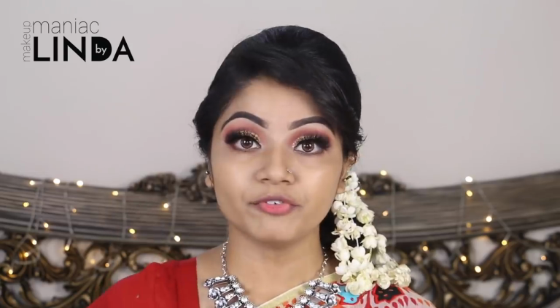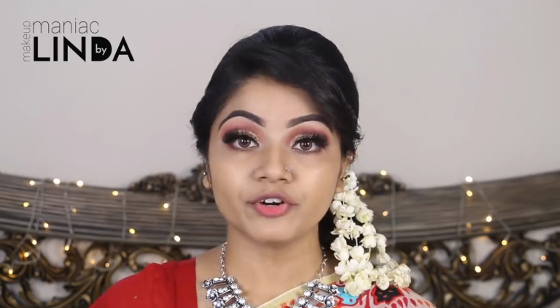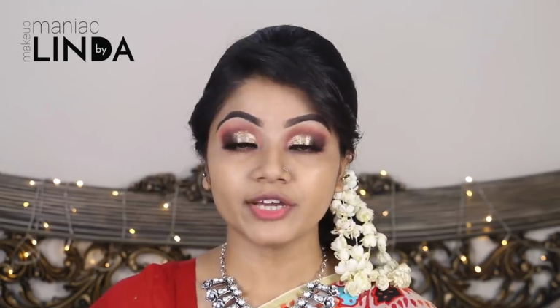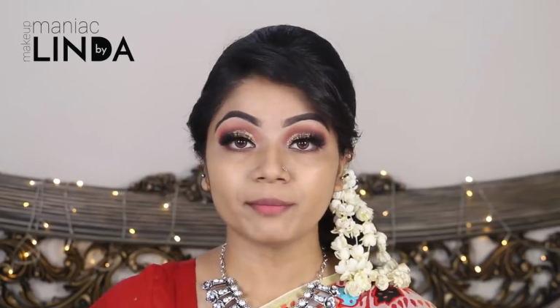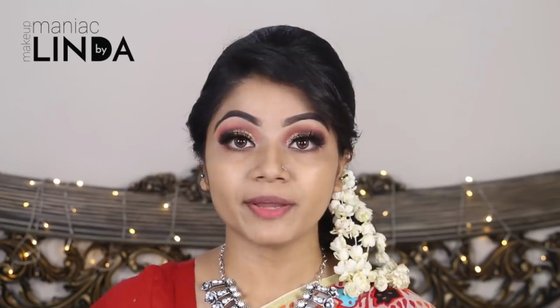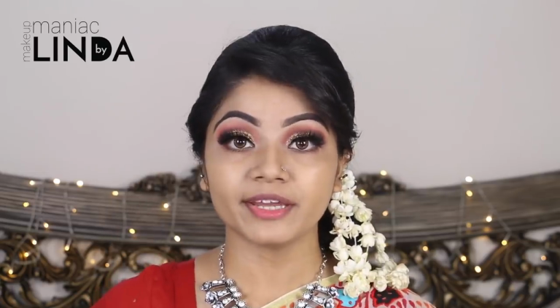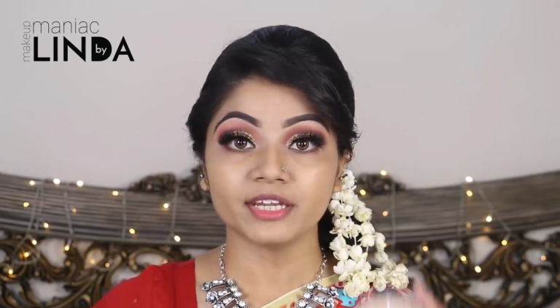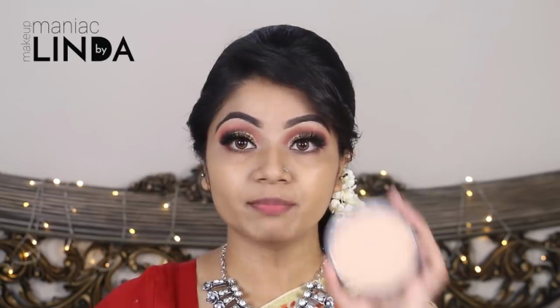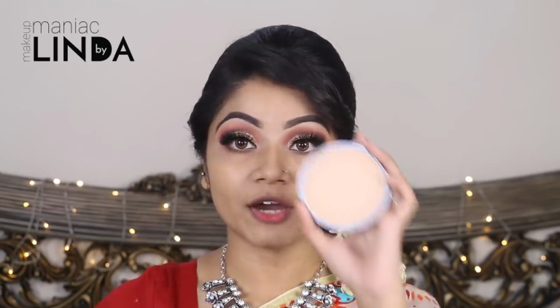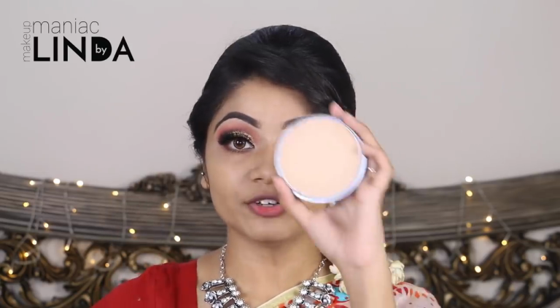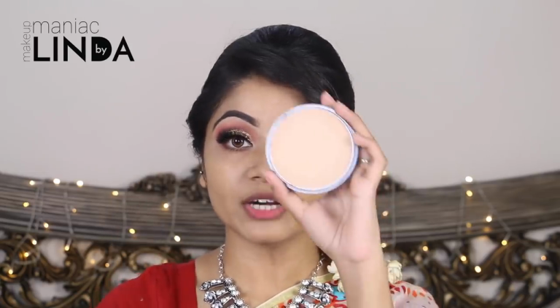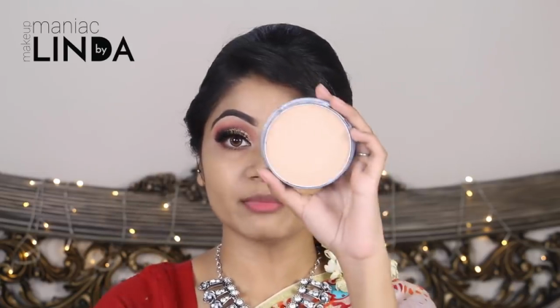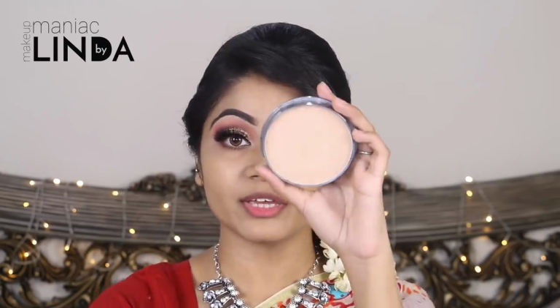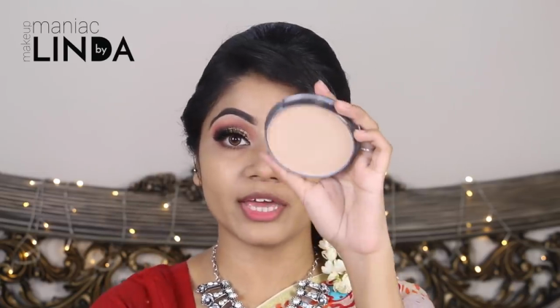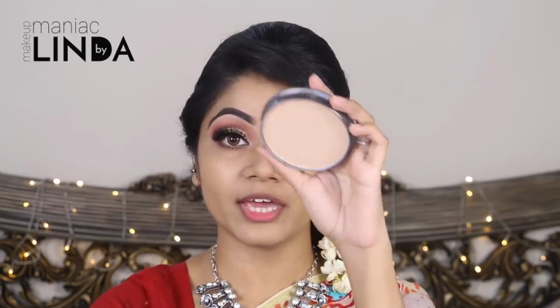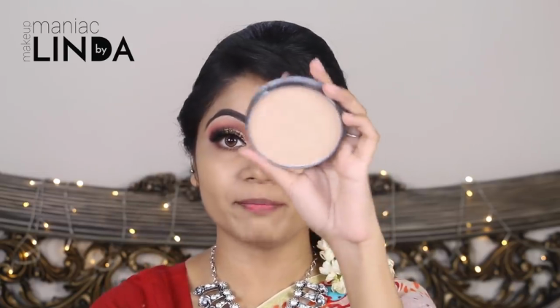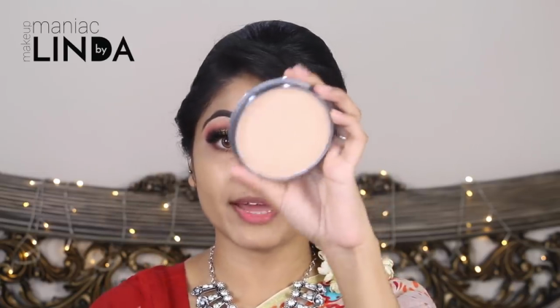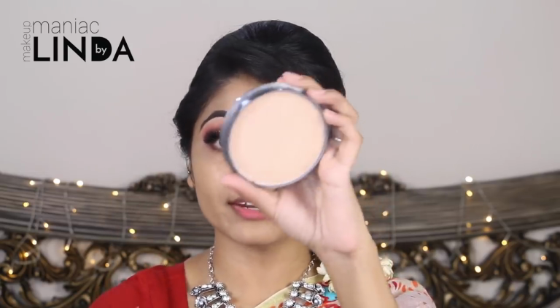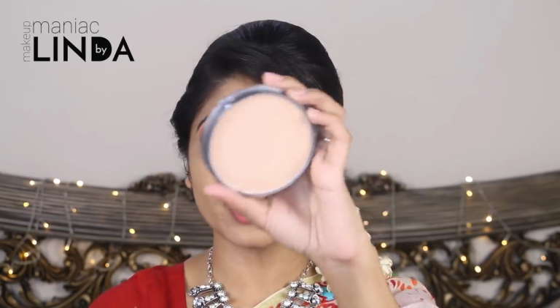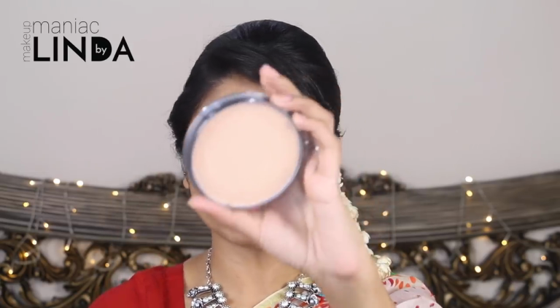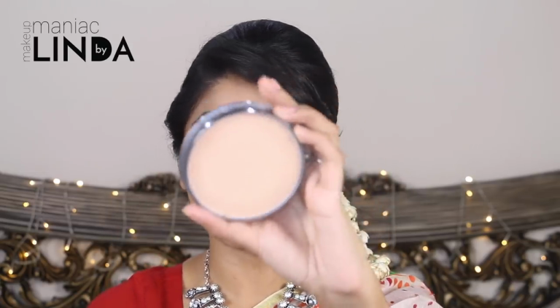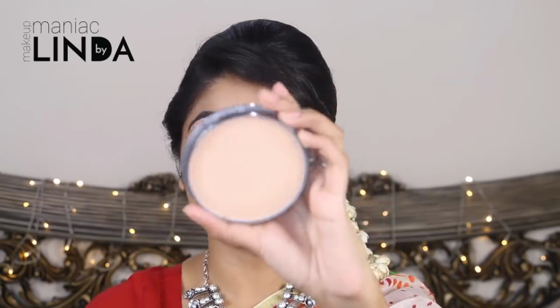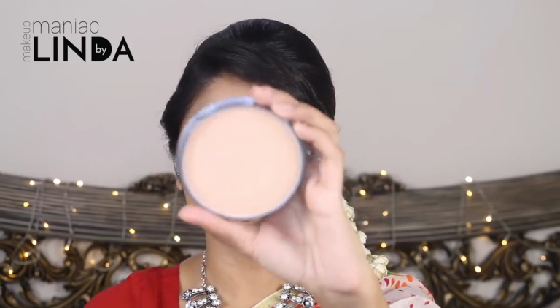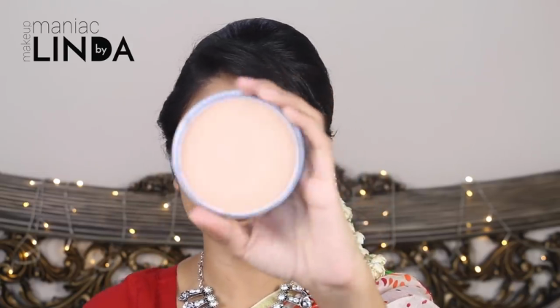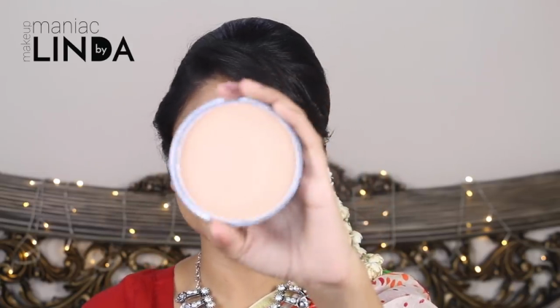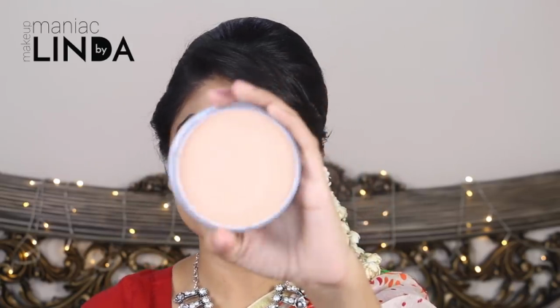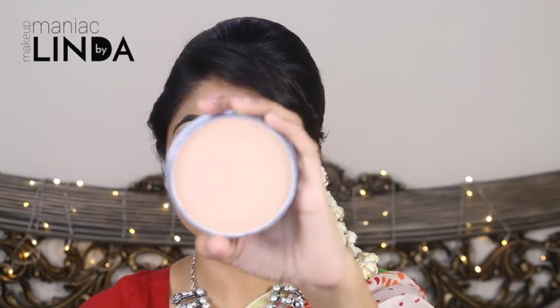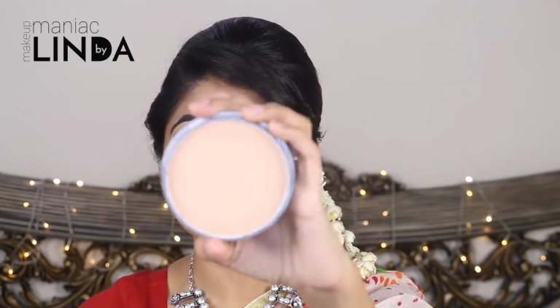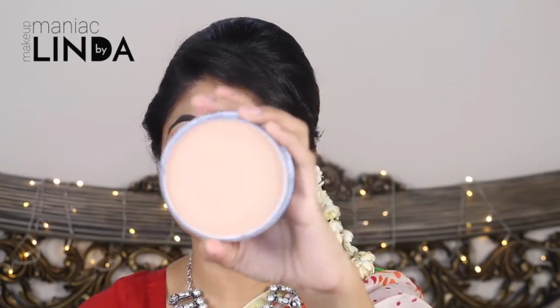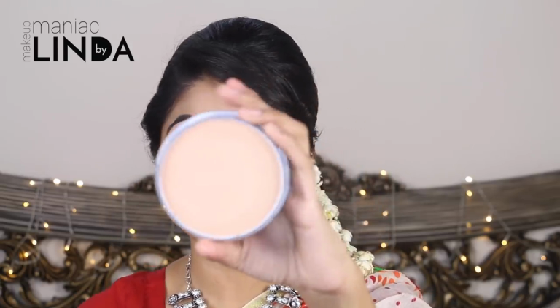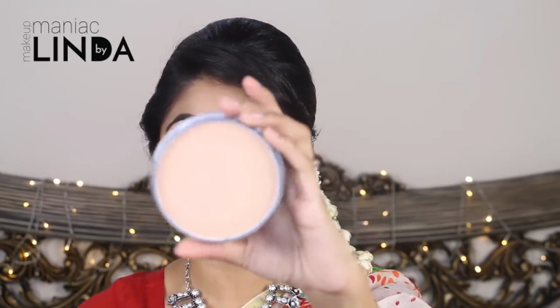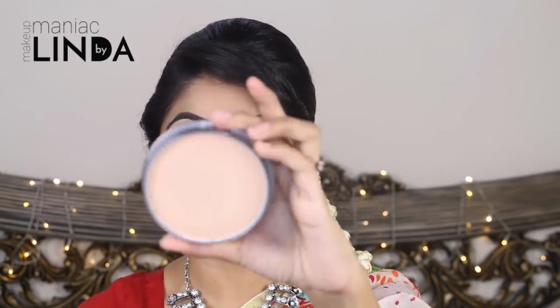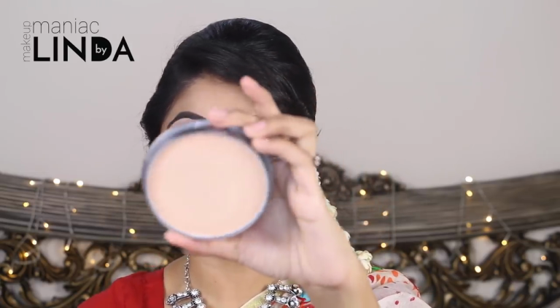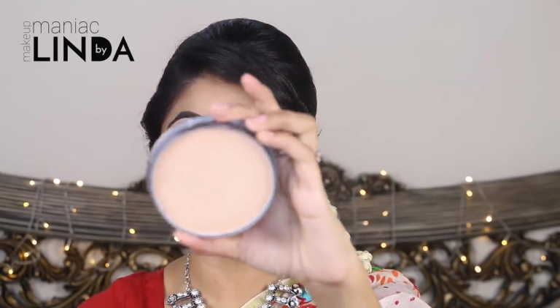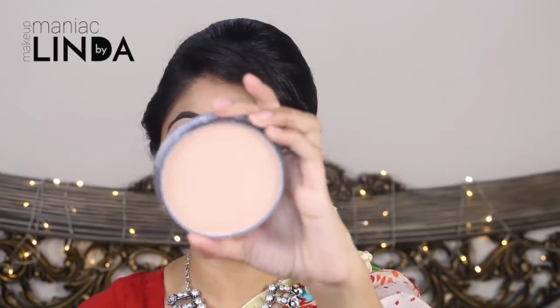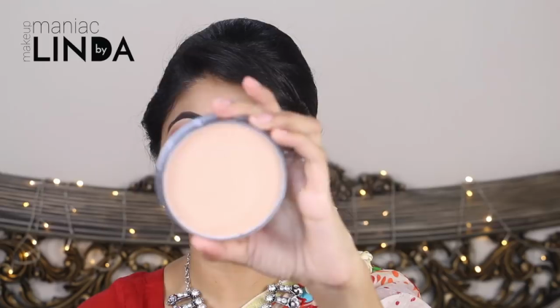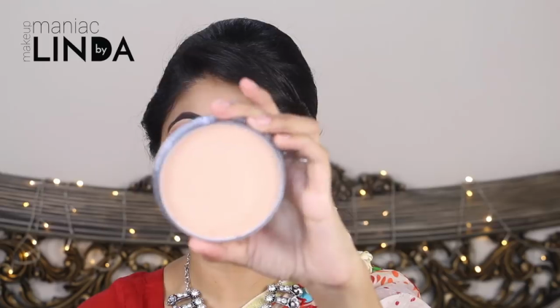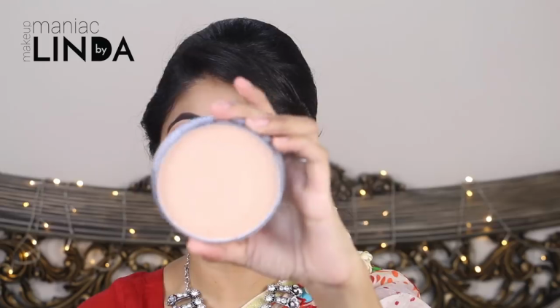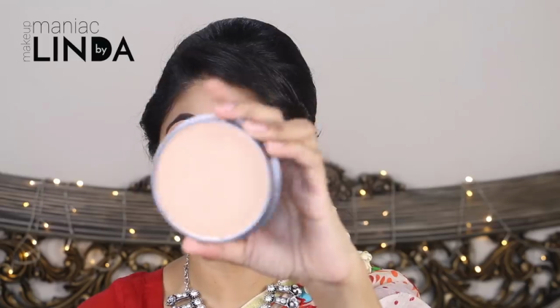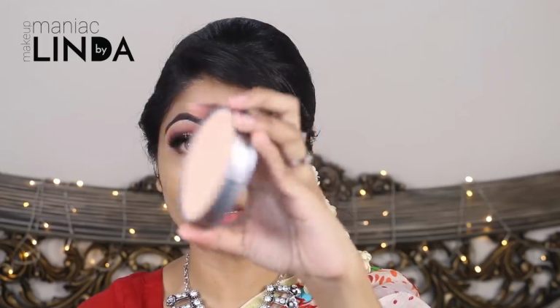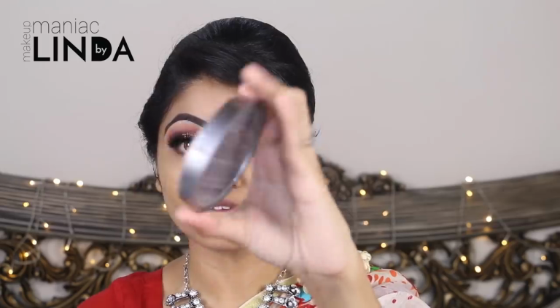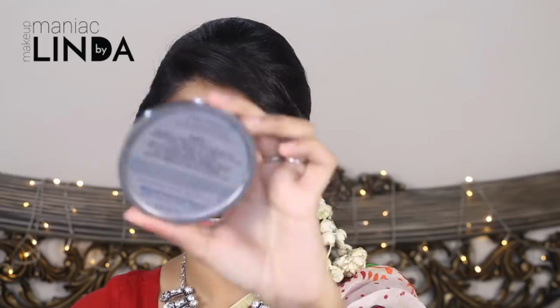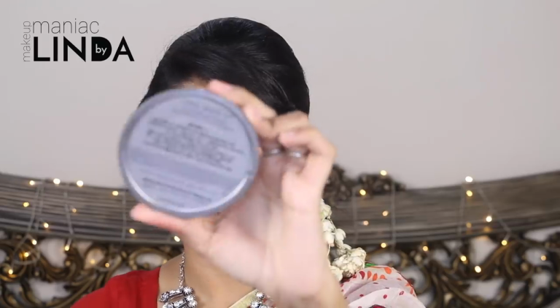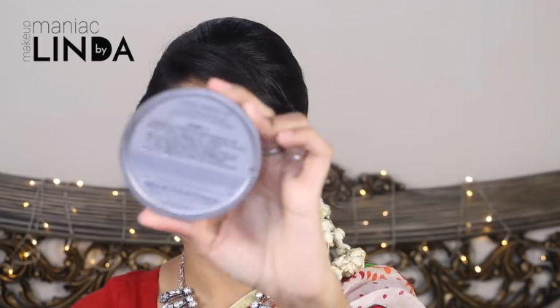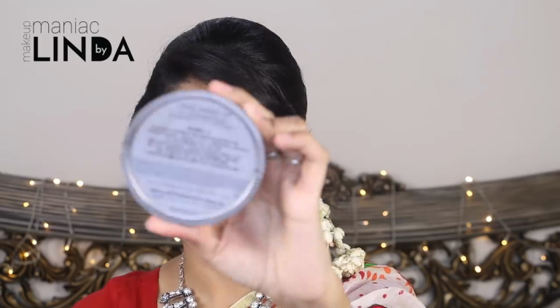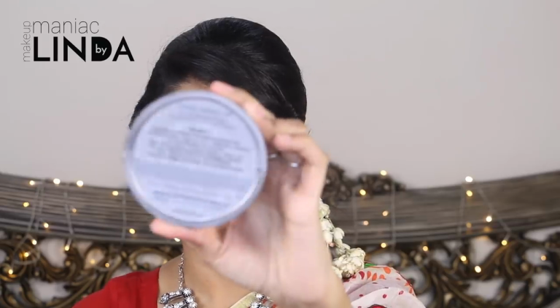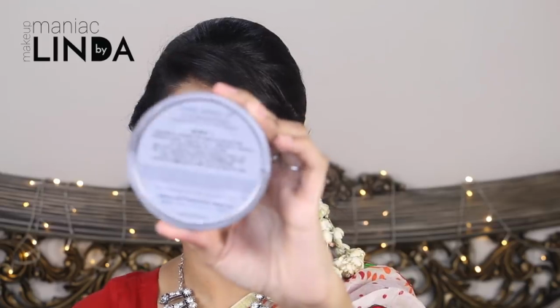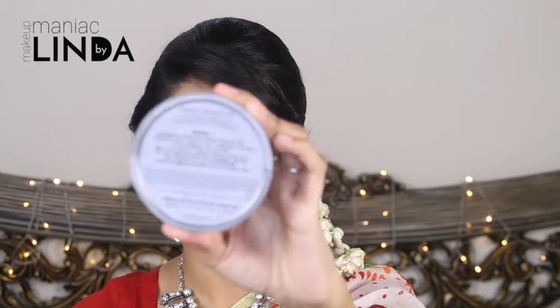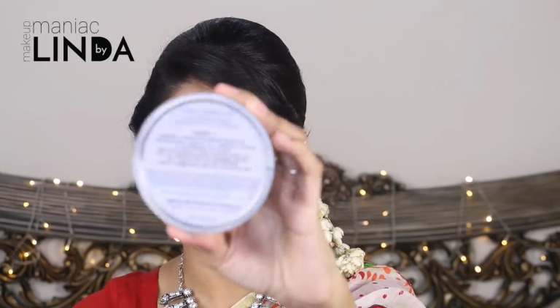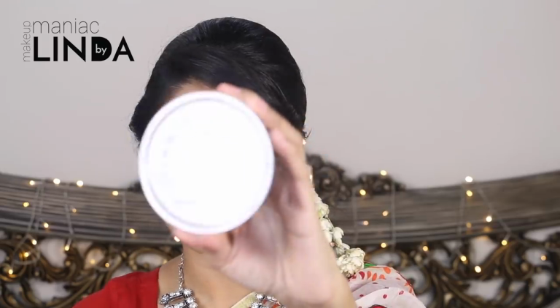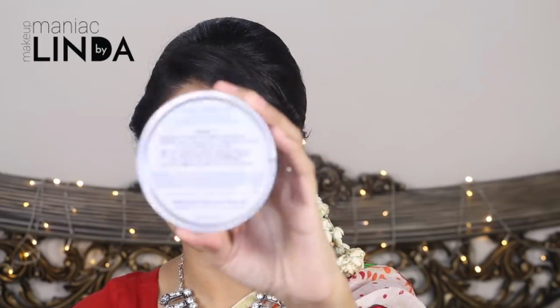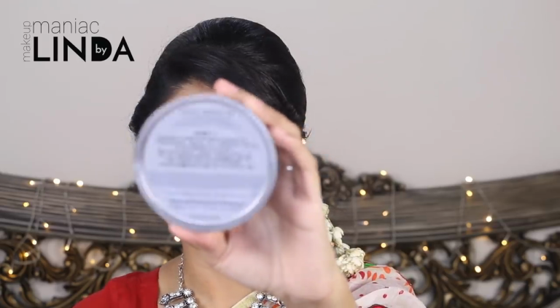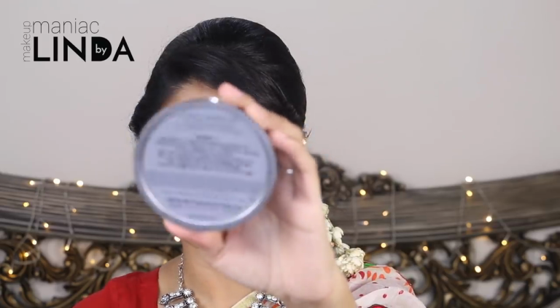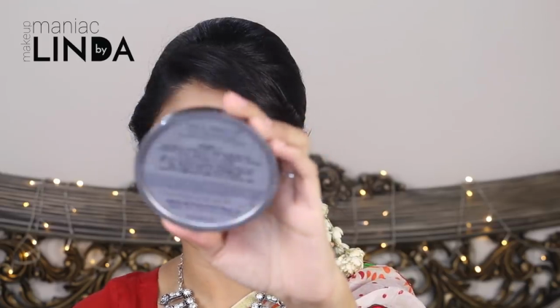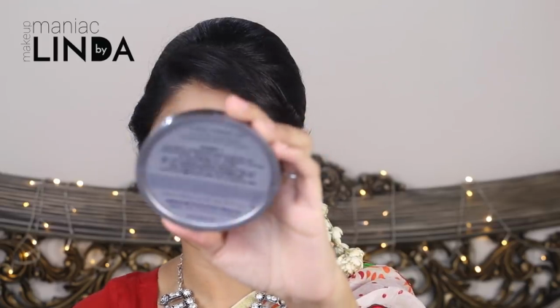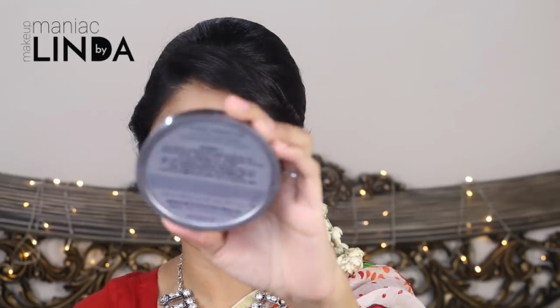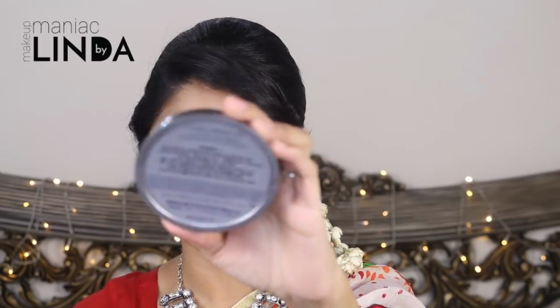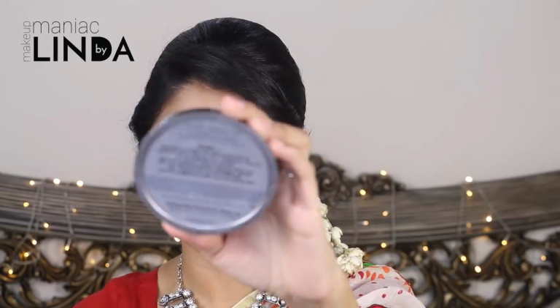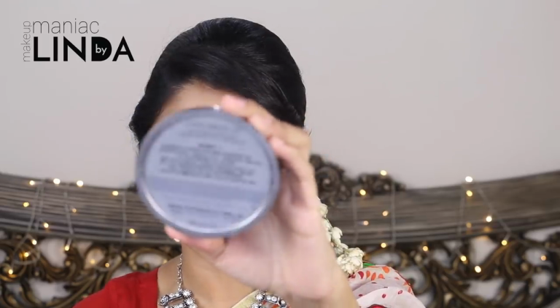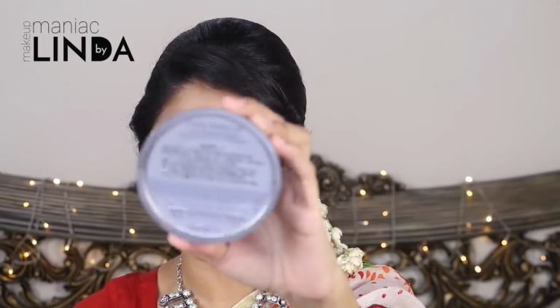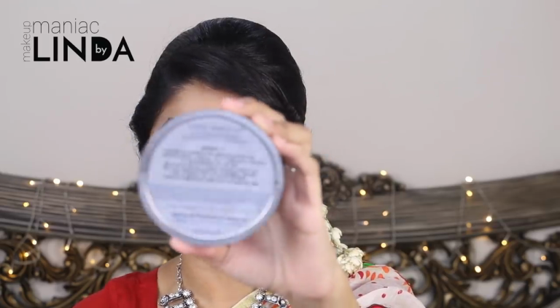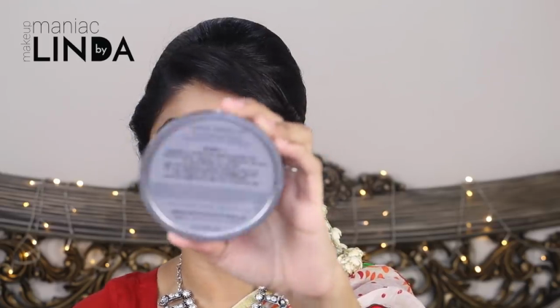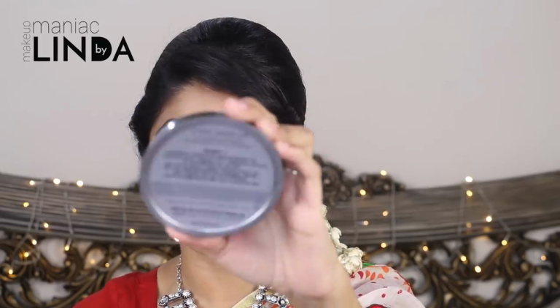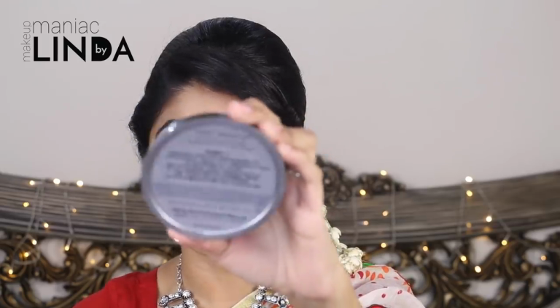Before I apply any powder, I am going to use the pan-stick pancake to set the base, blending in the shade Ivory.